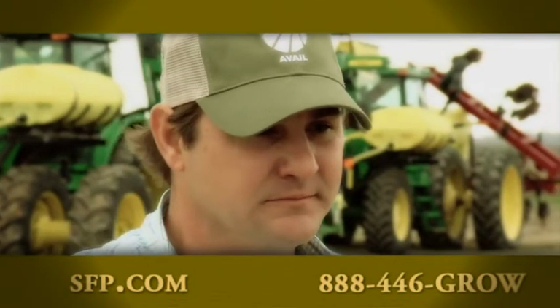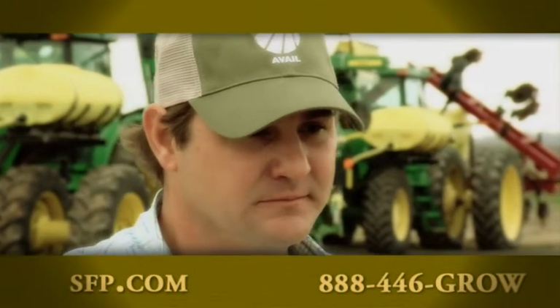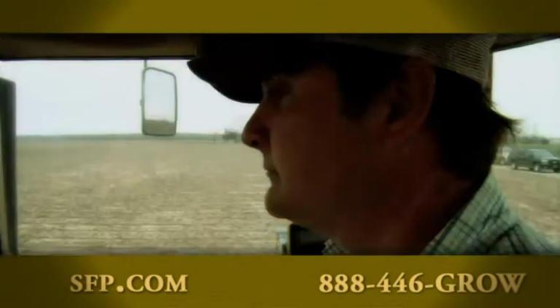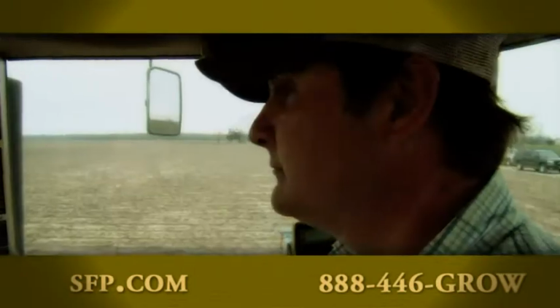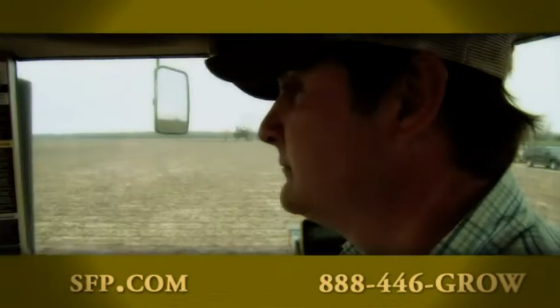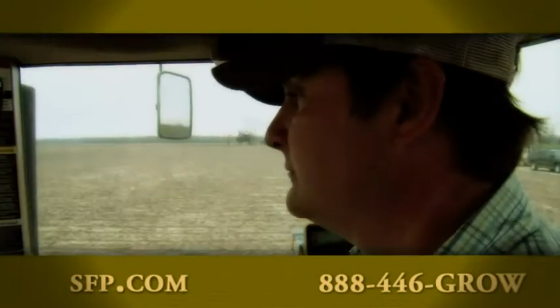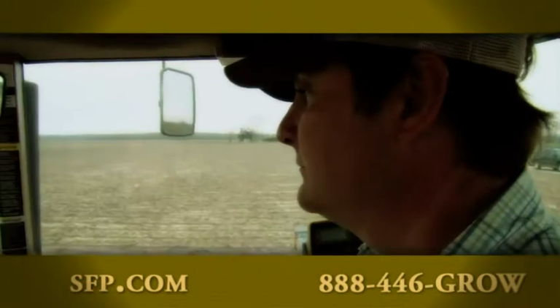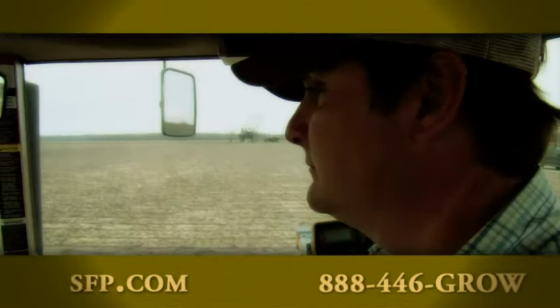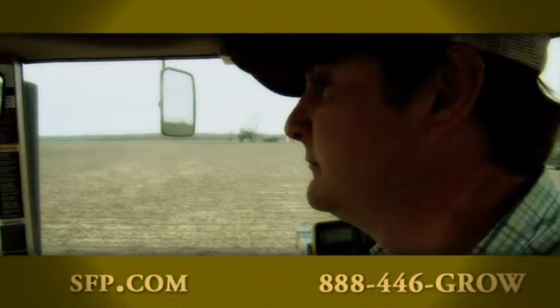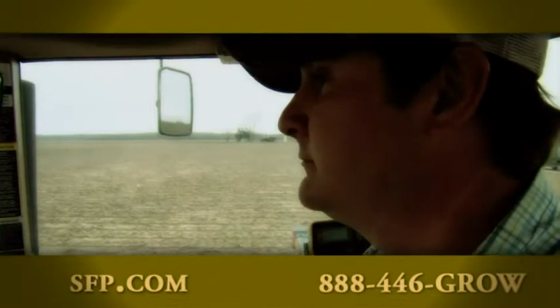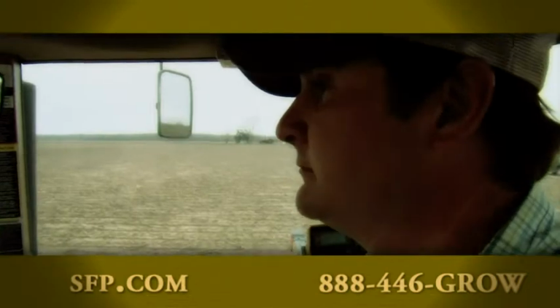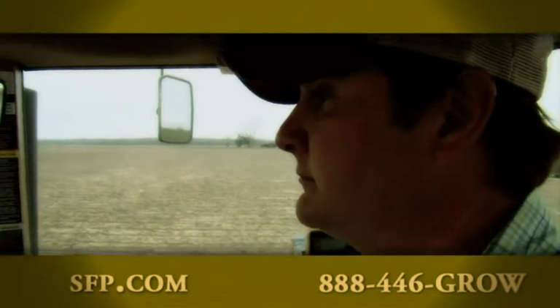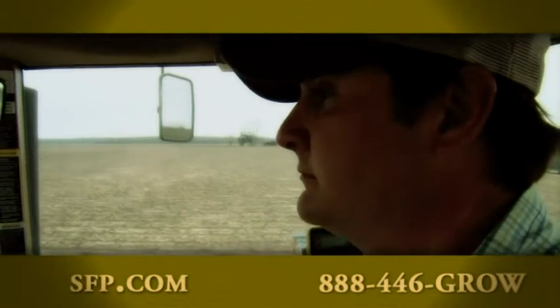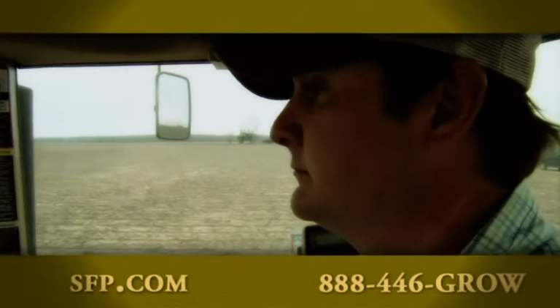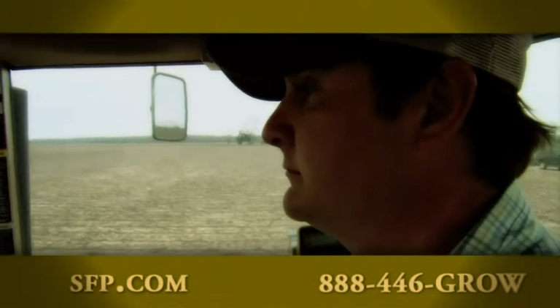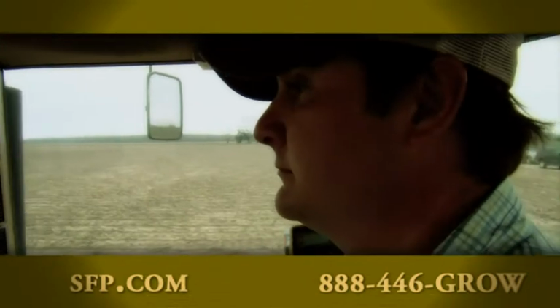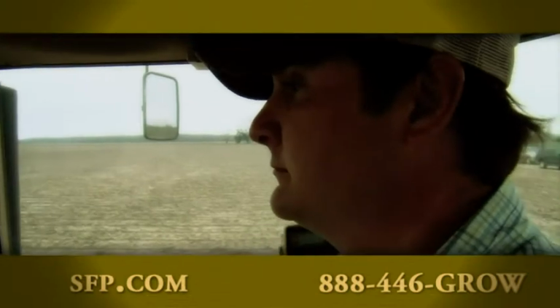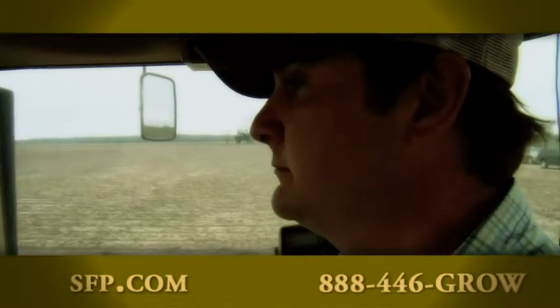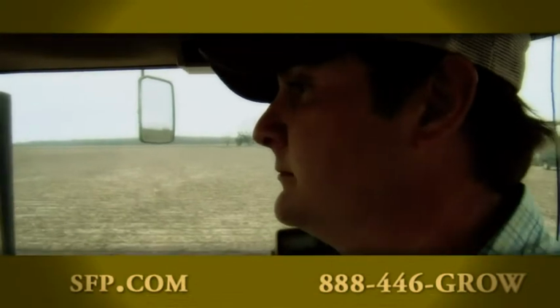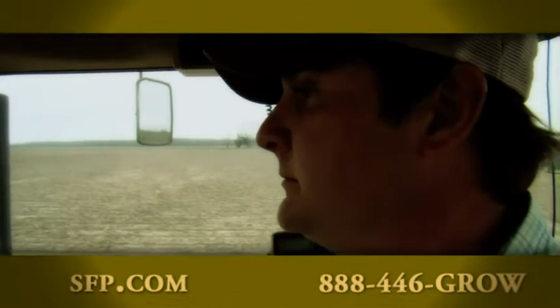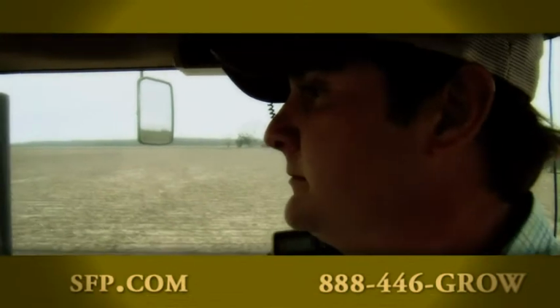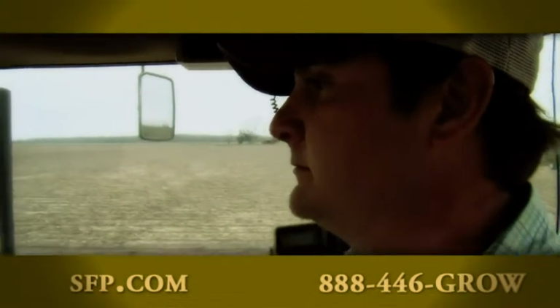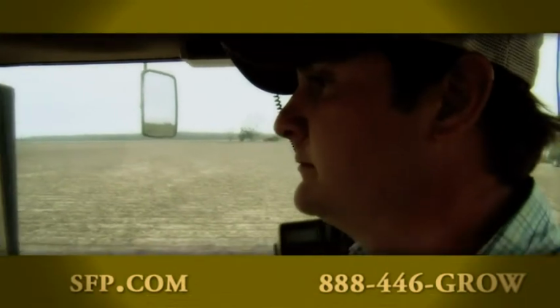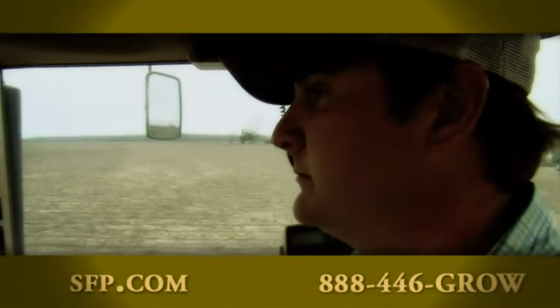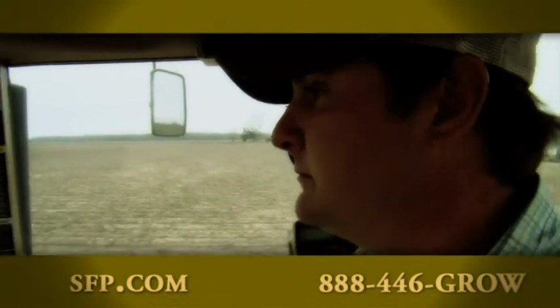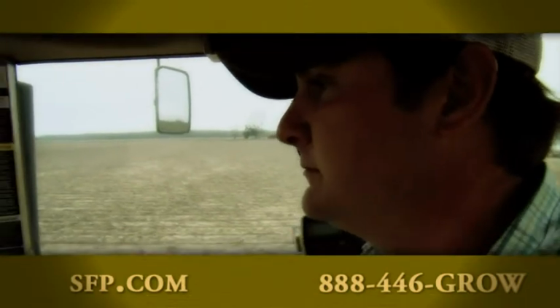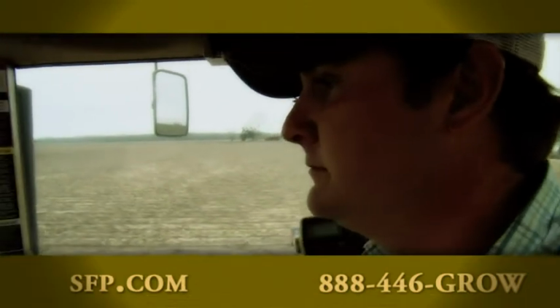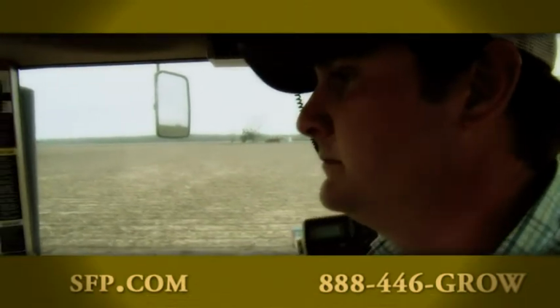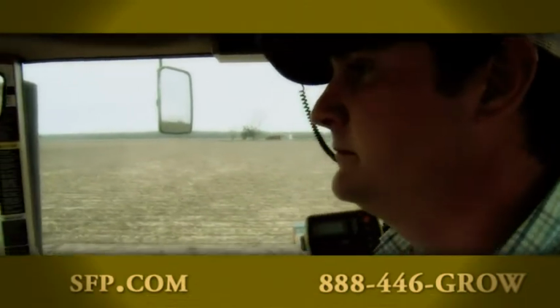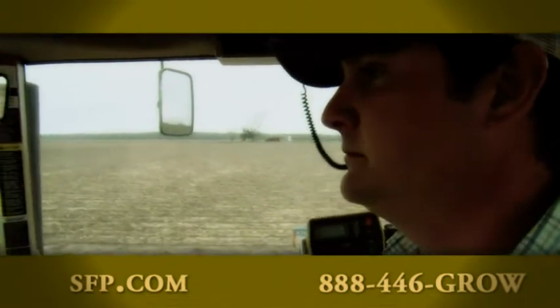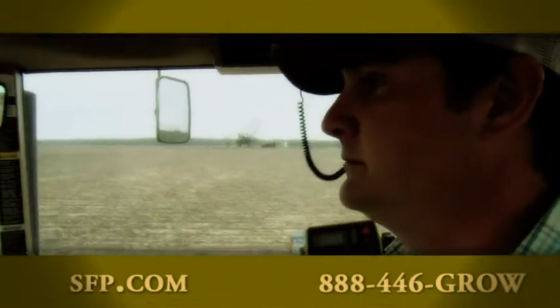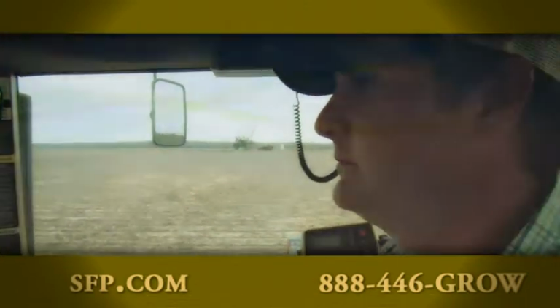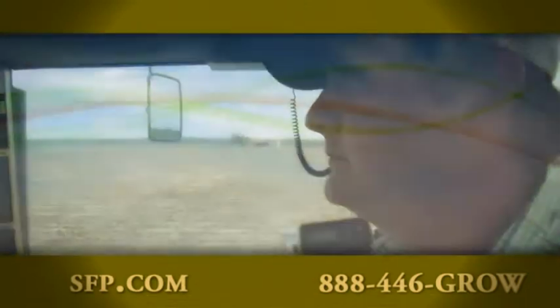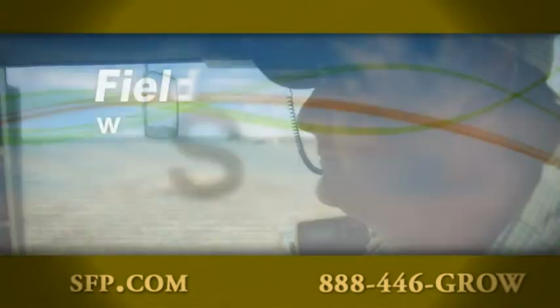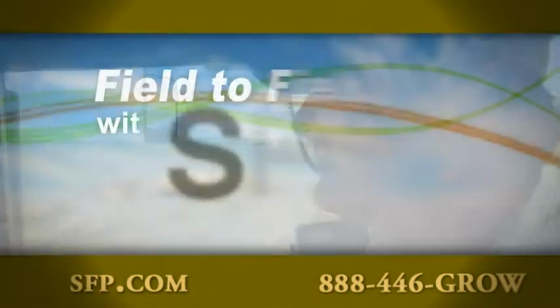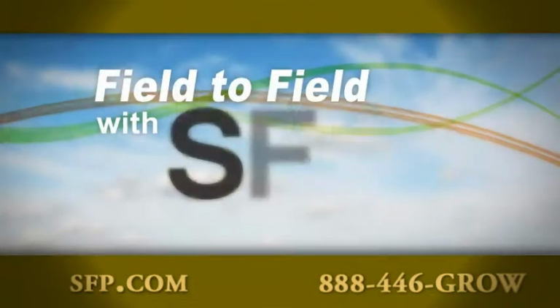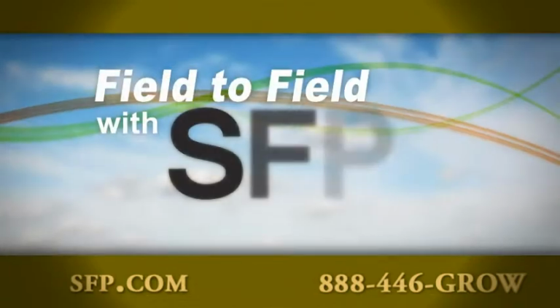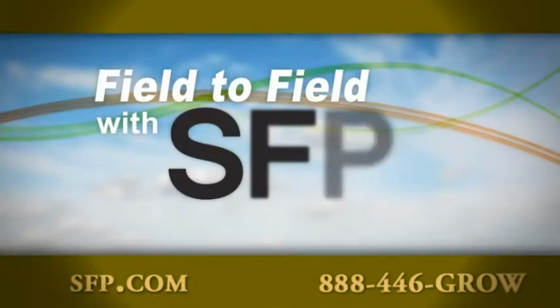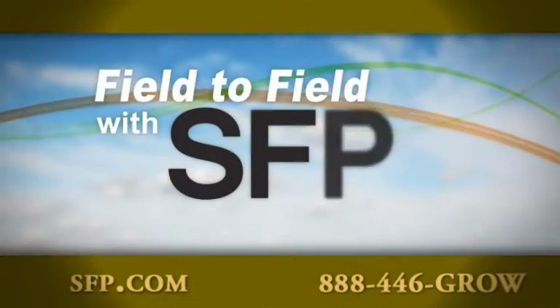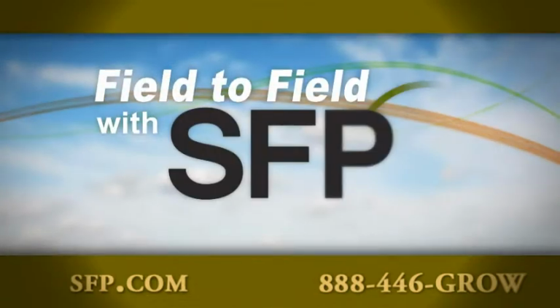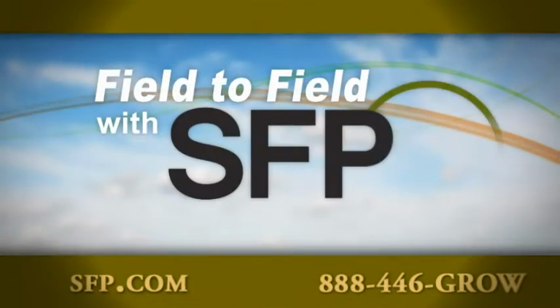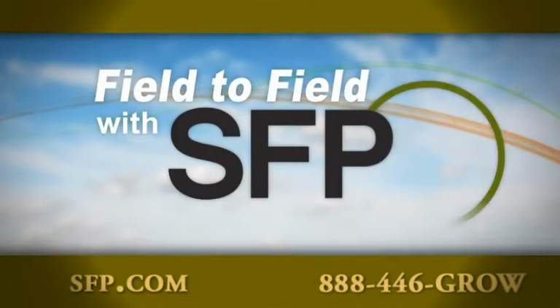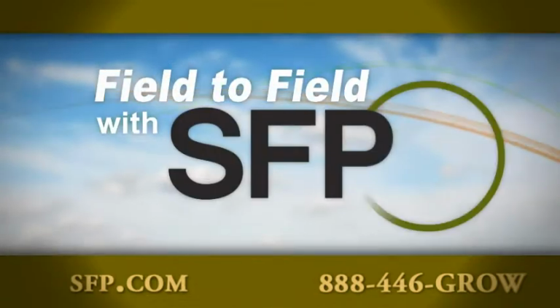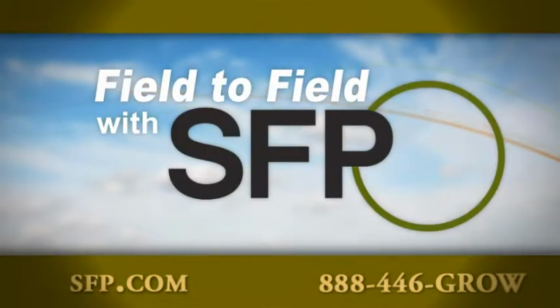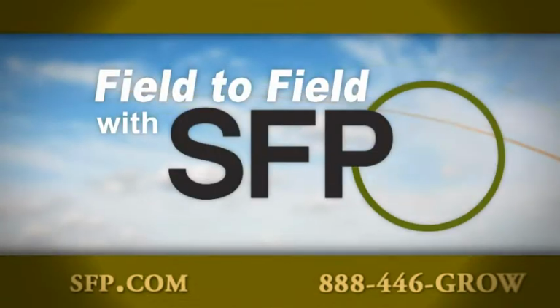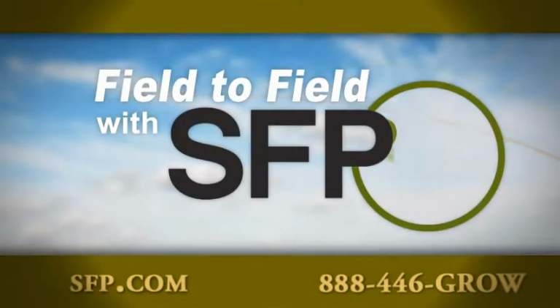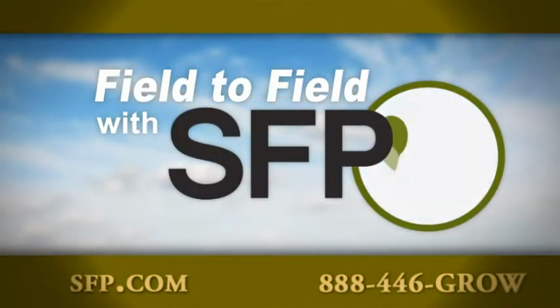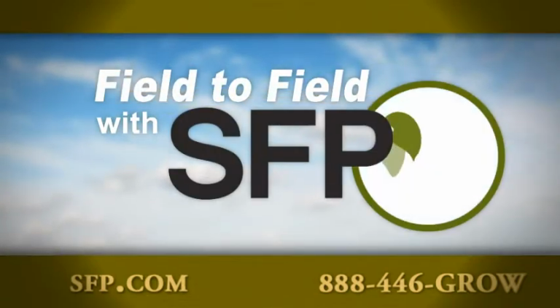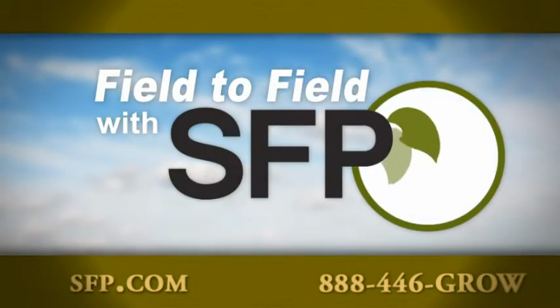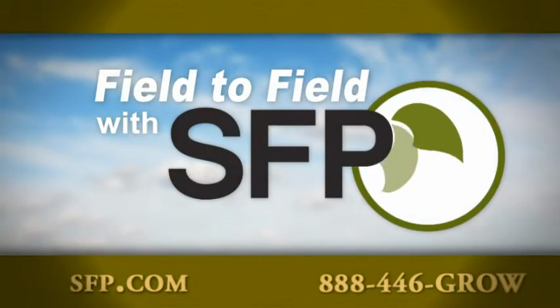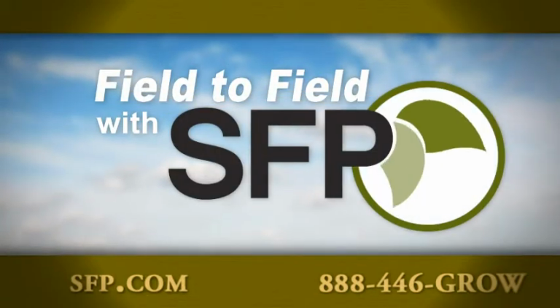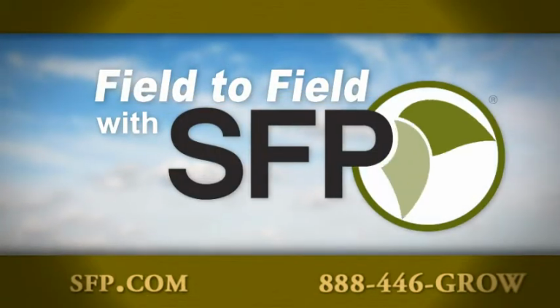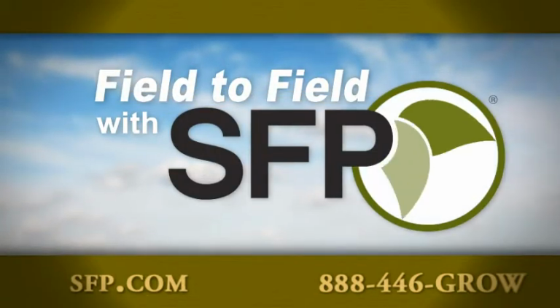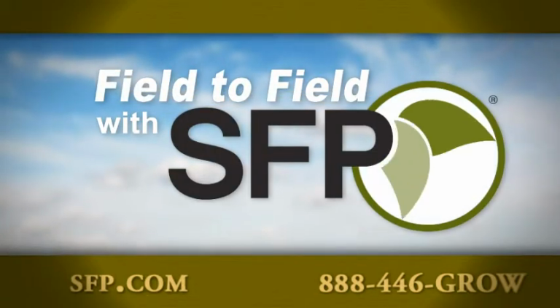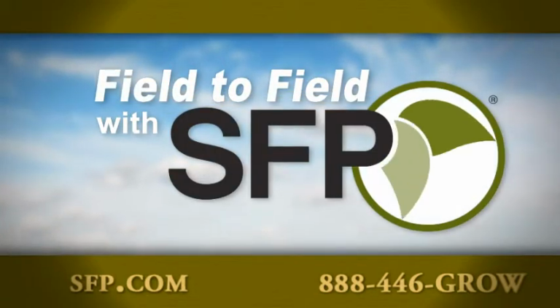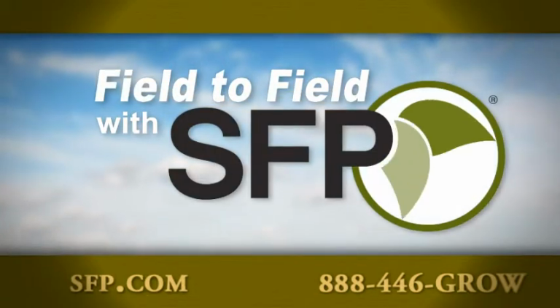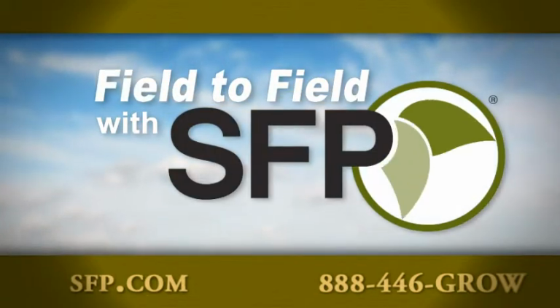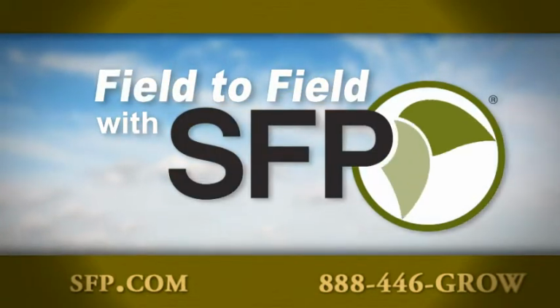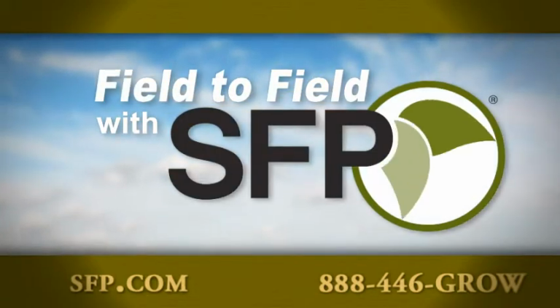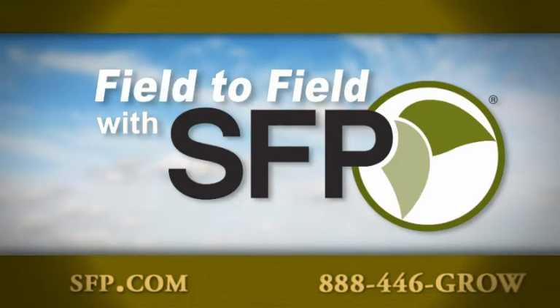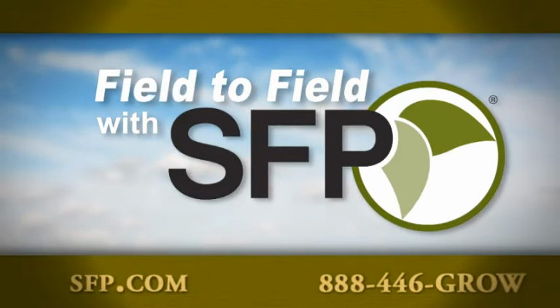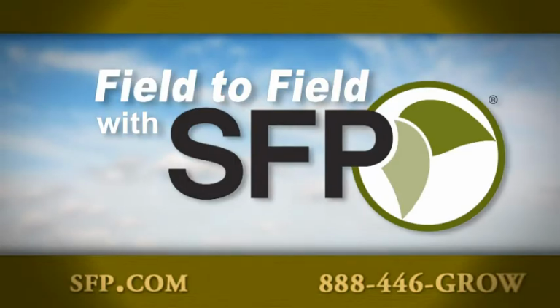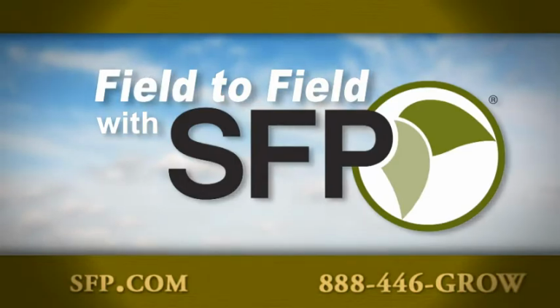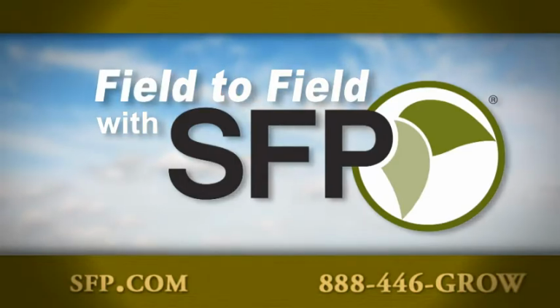Join us again next week as we once again take you field to field across America with SFP.